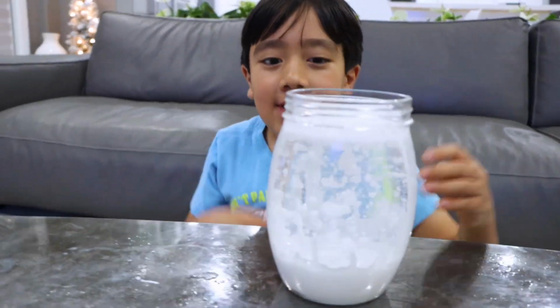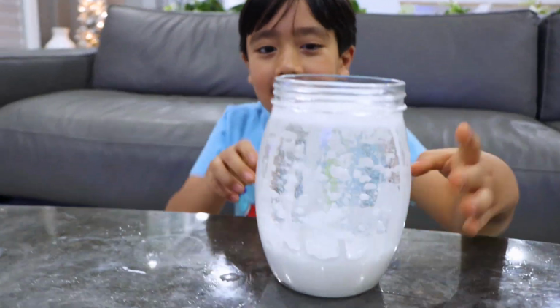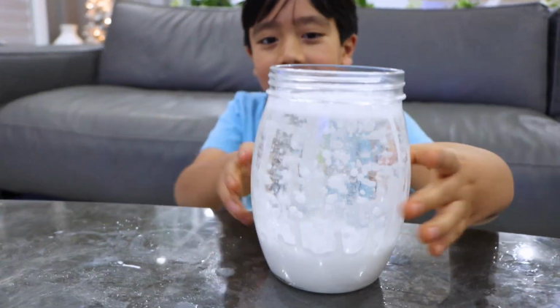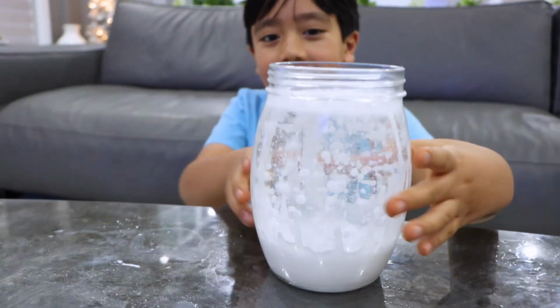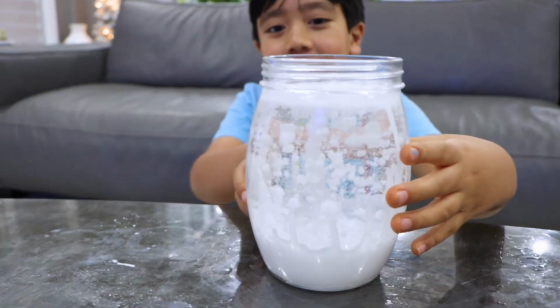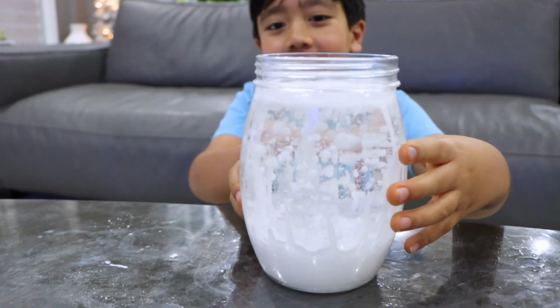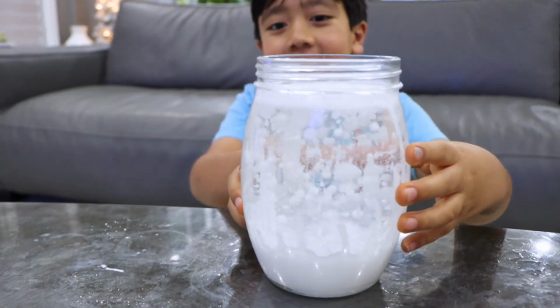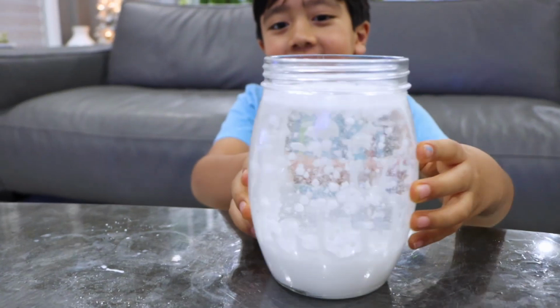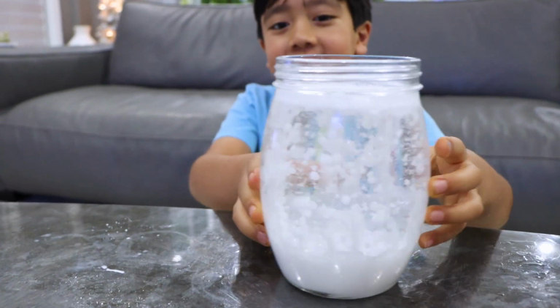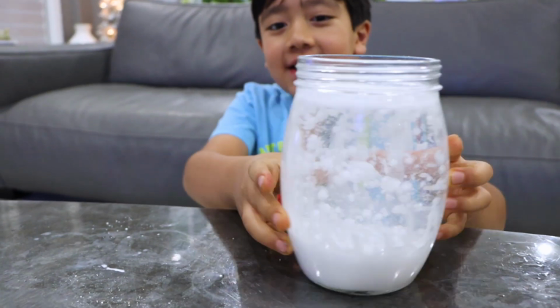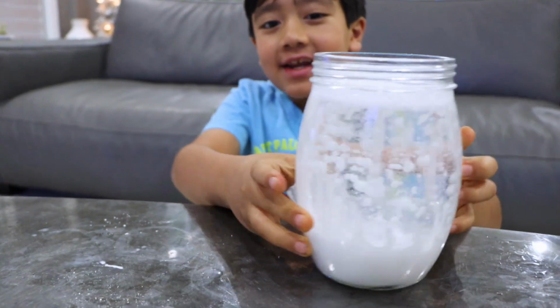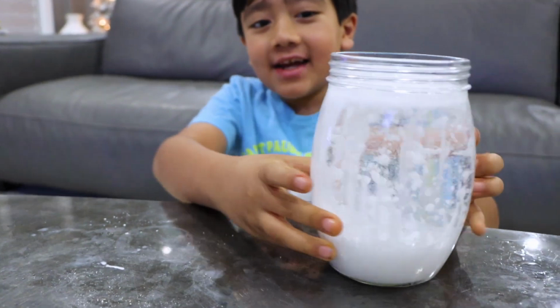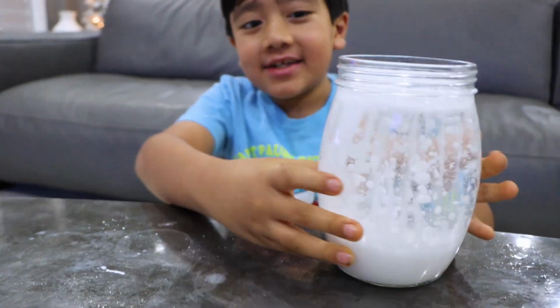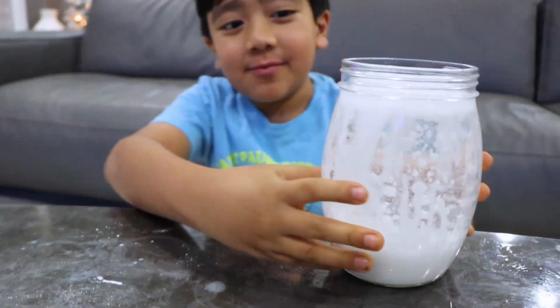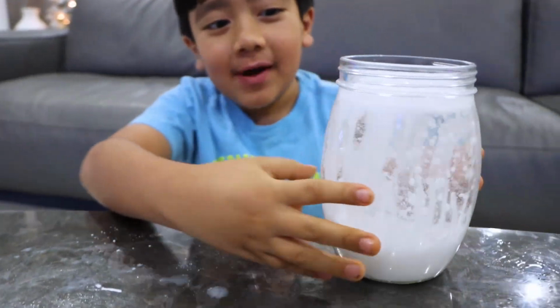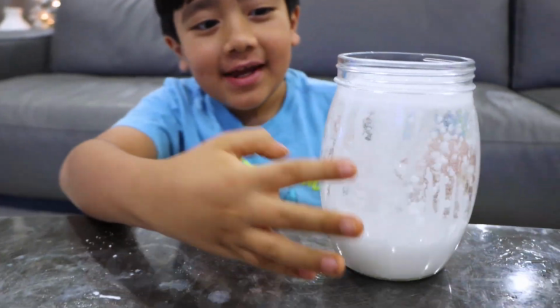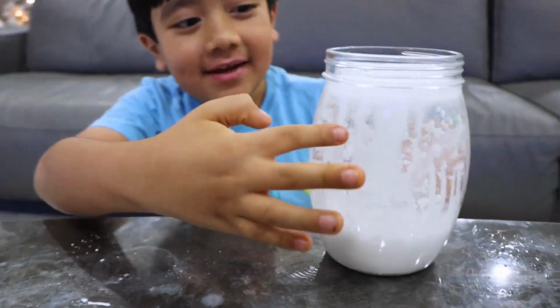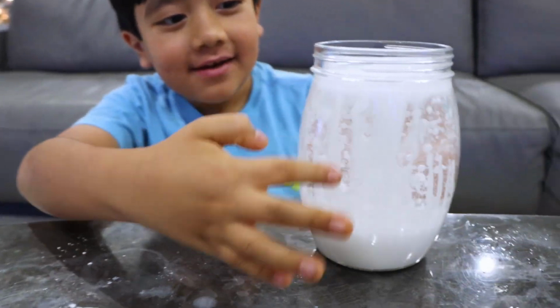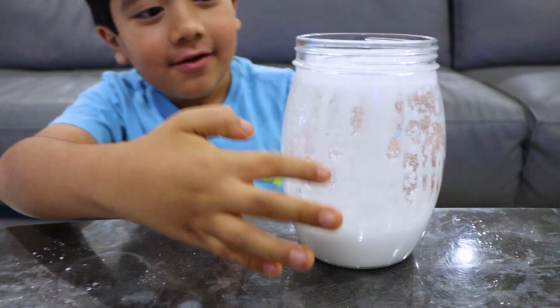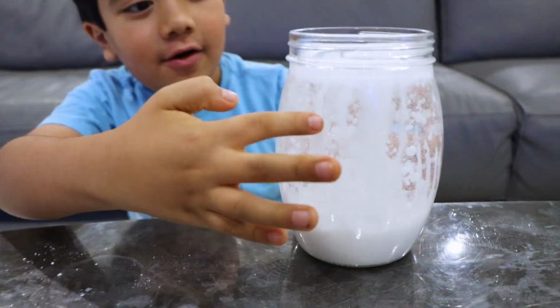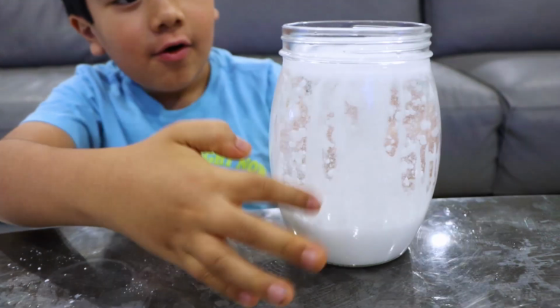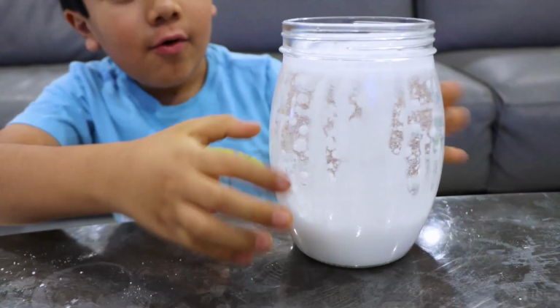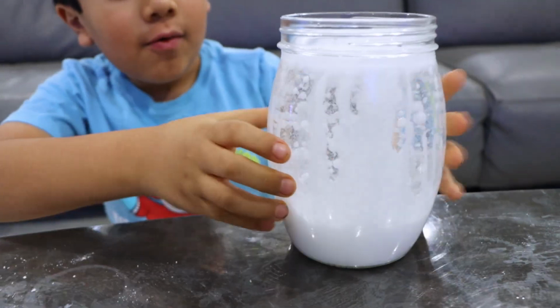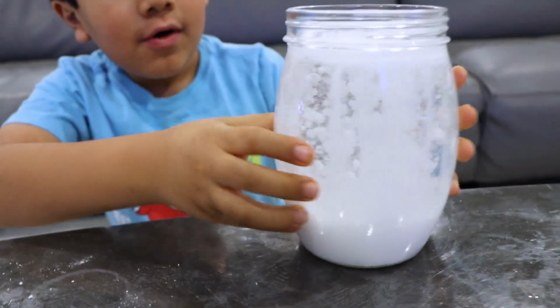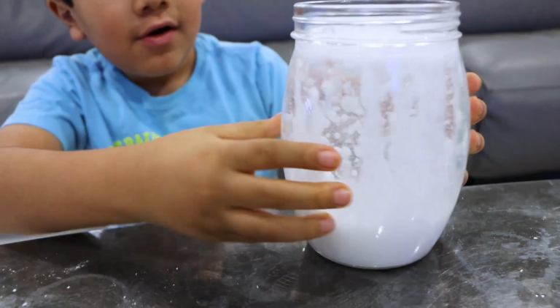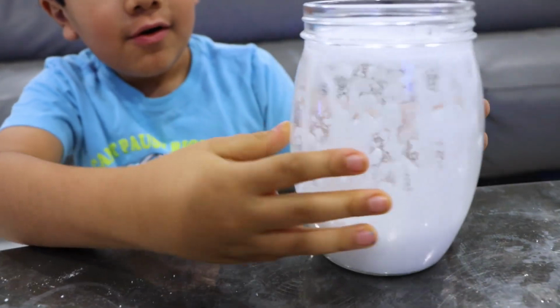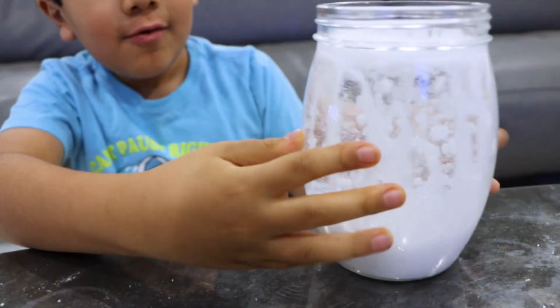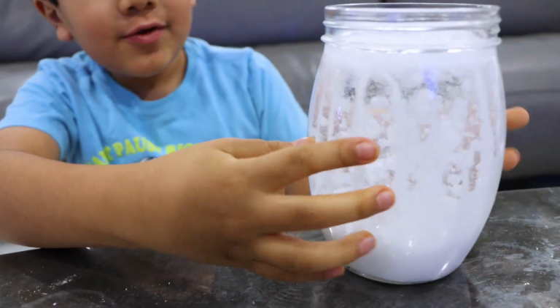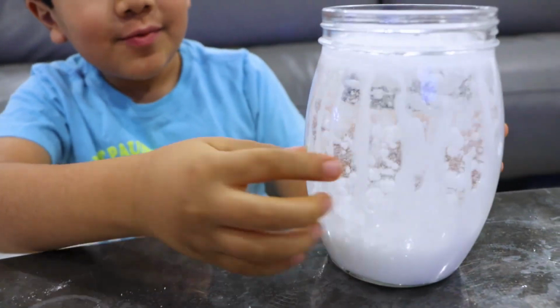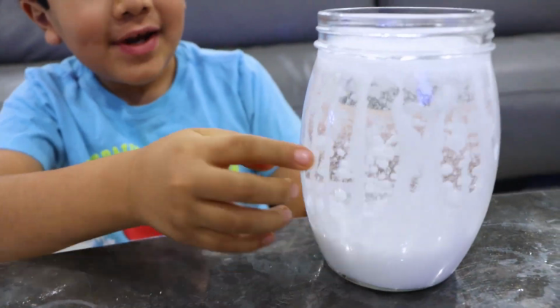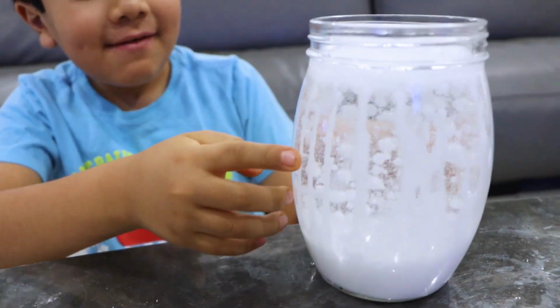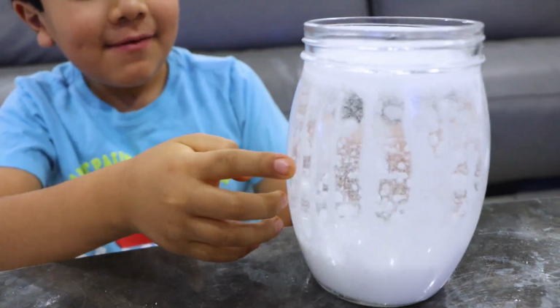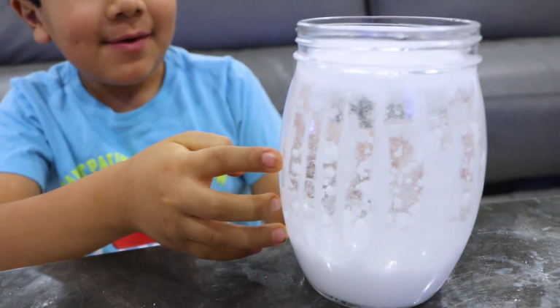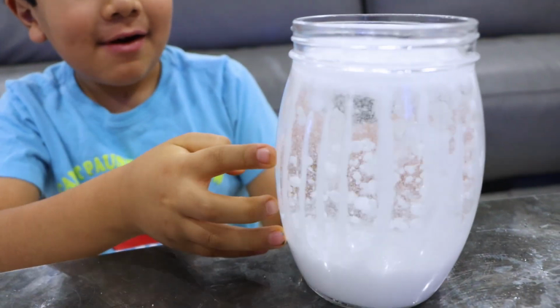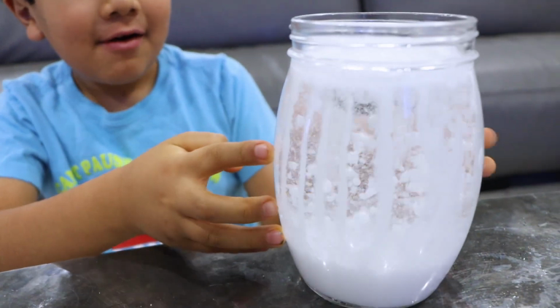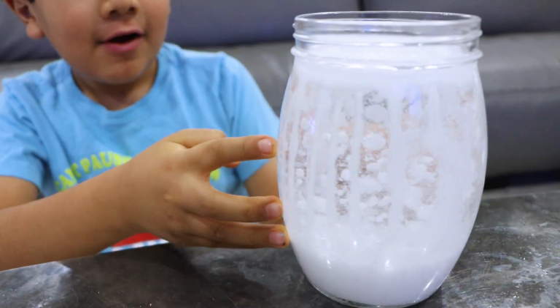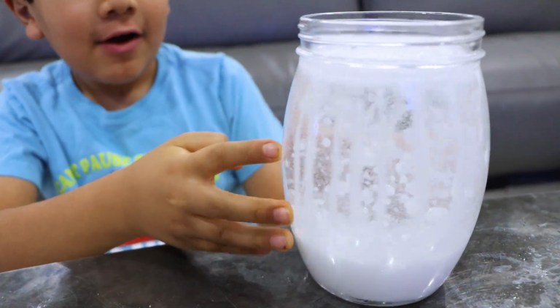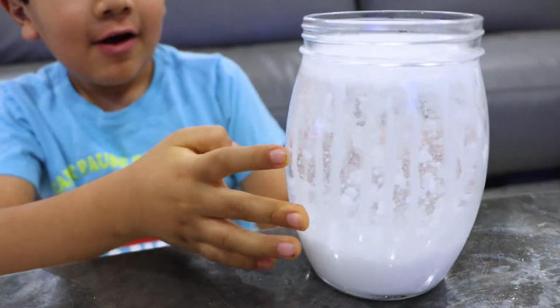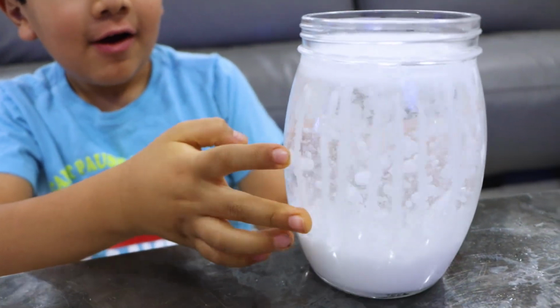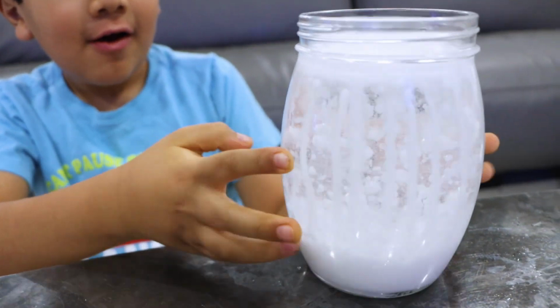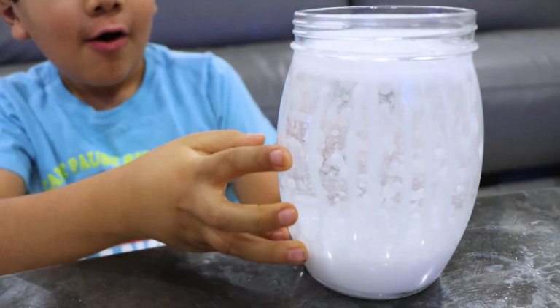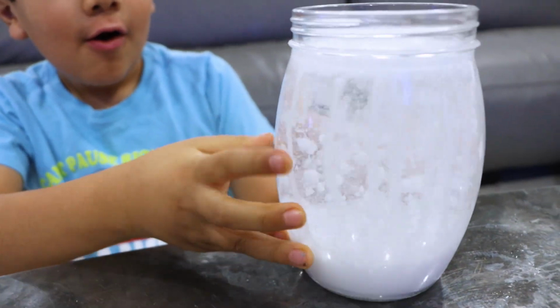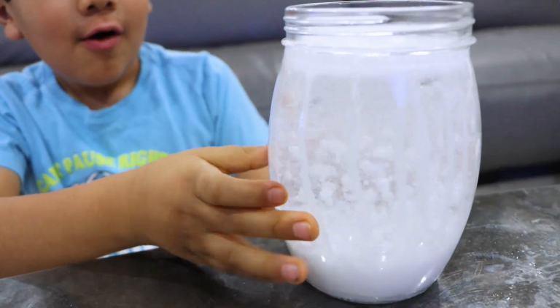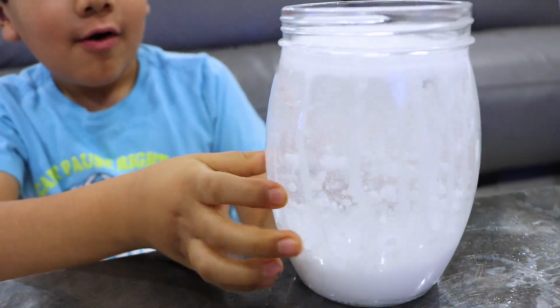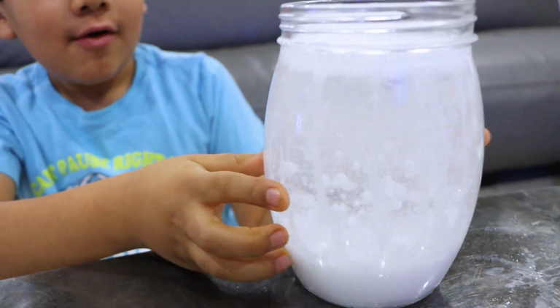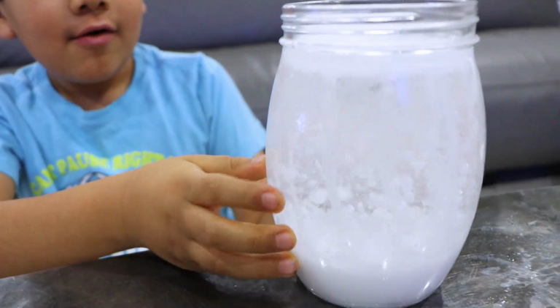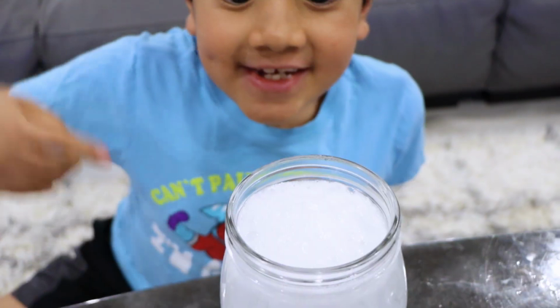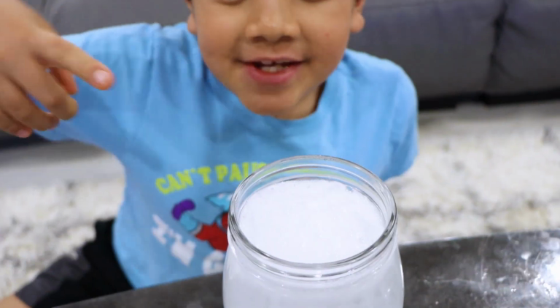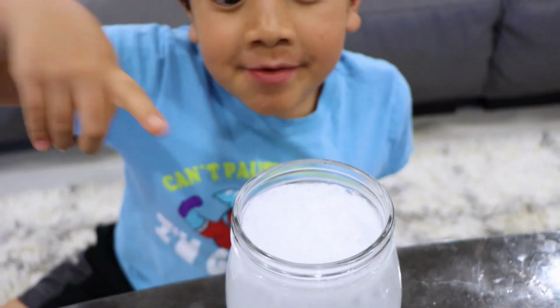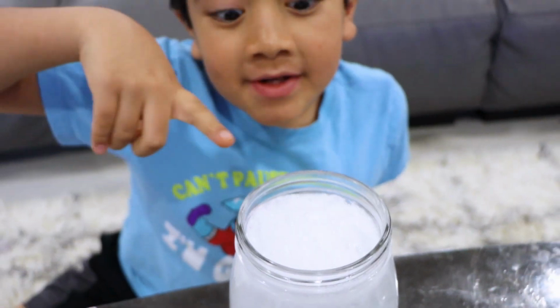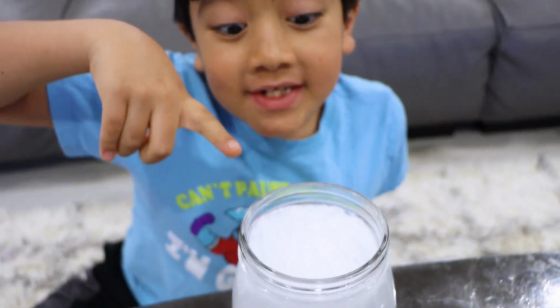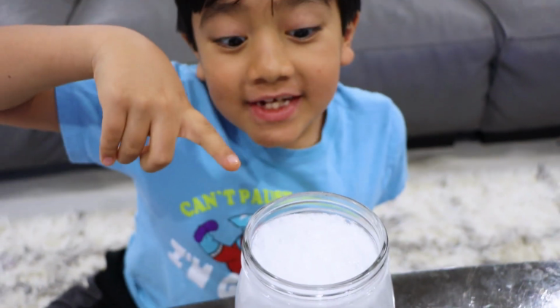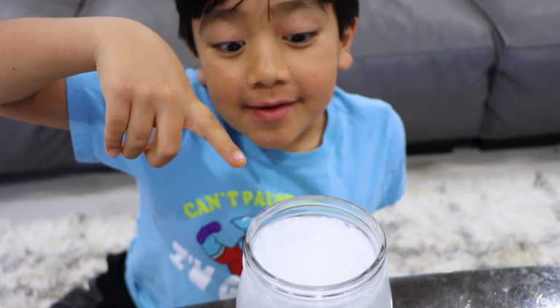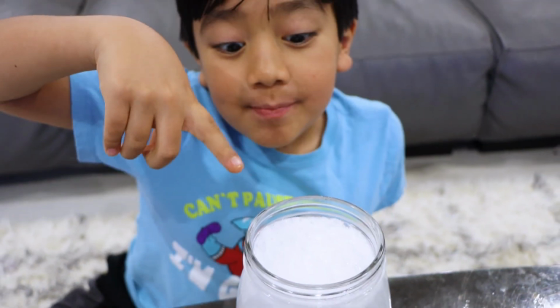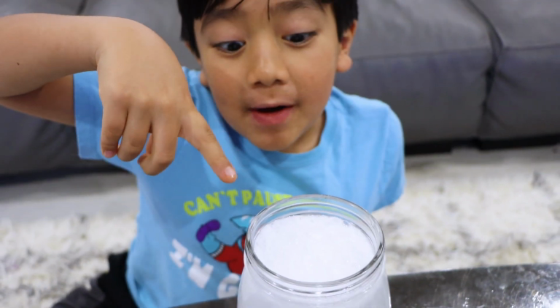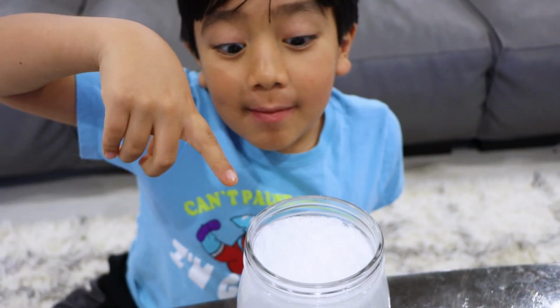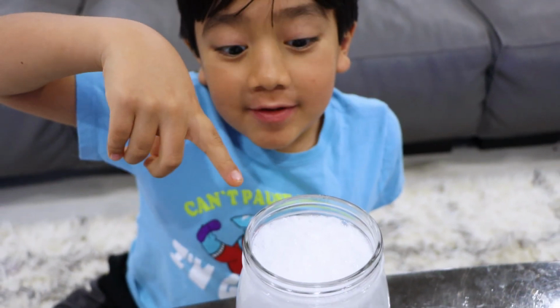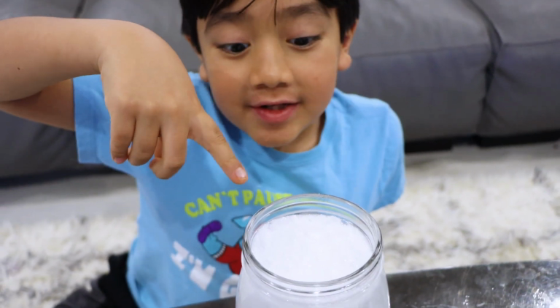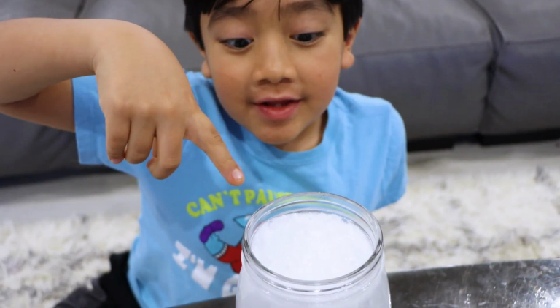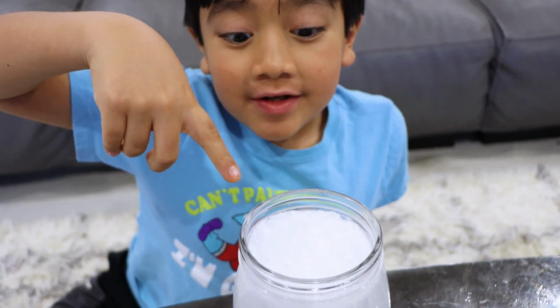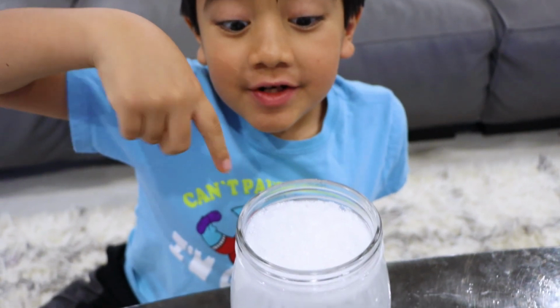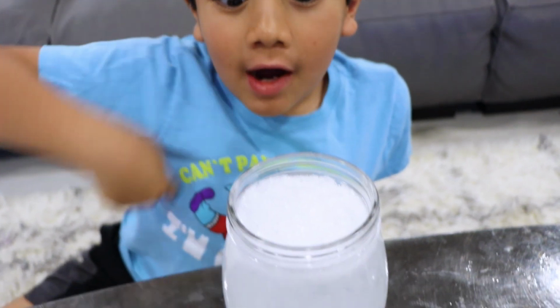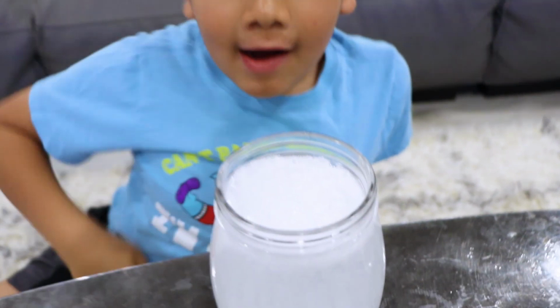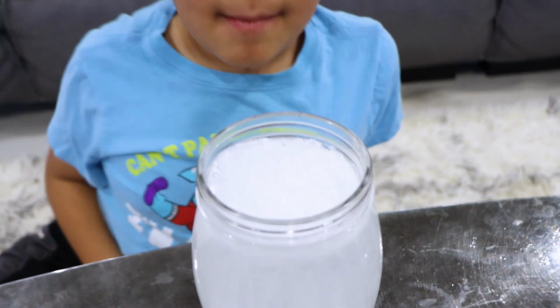And on this side it has white. Oh, it's white everywhere. Look guys, you can see the bubbles on the top.